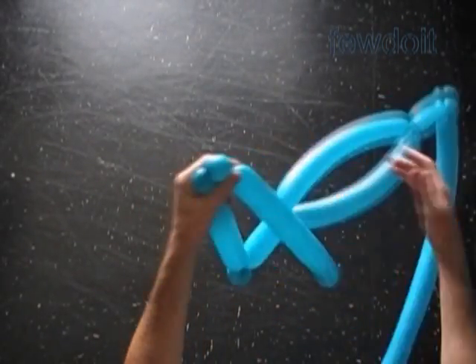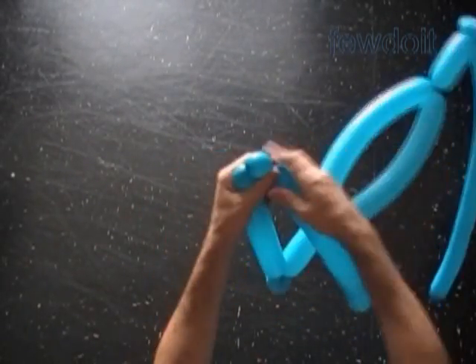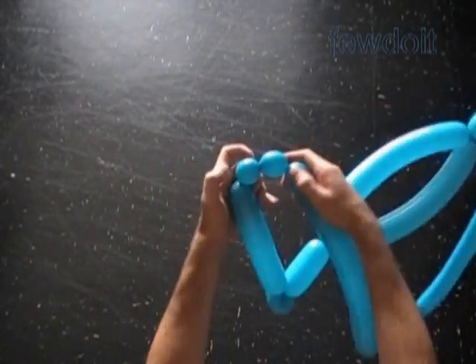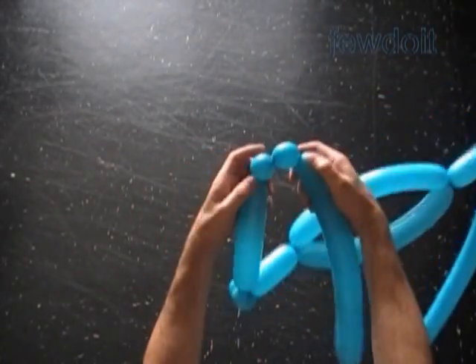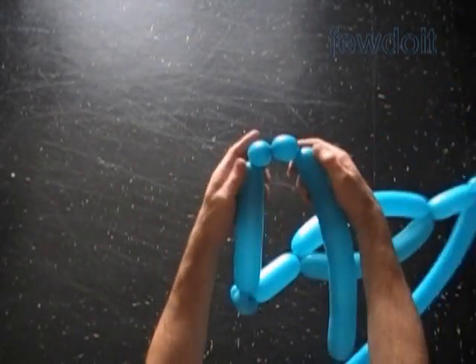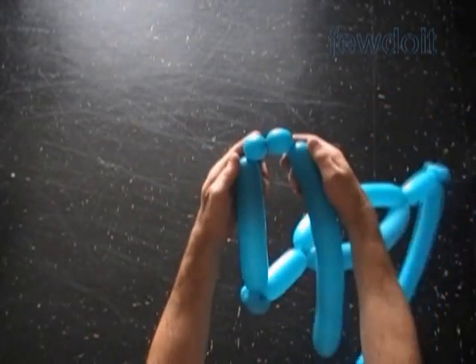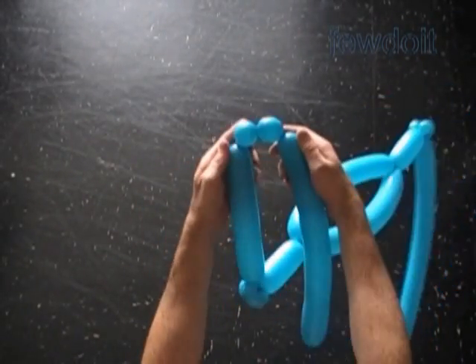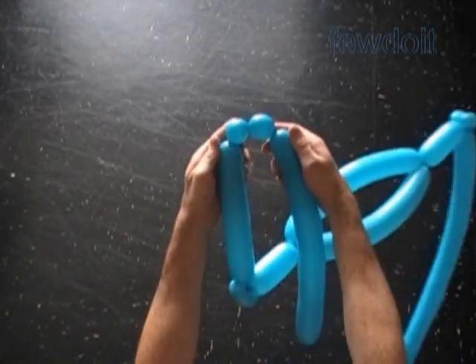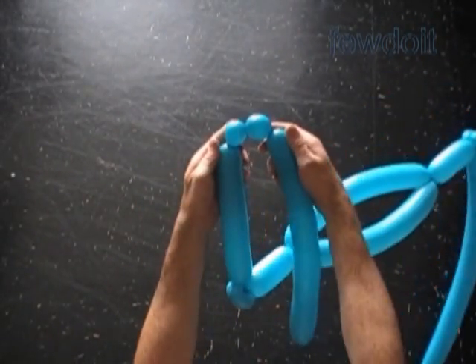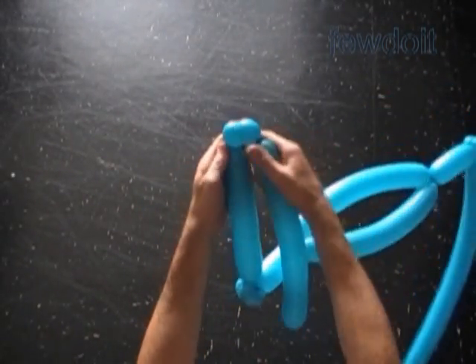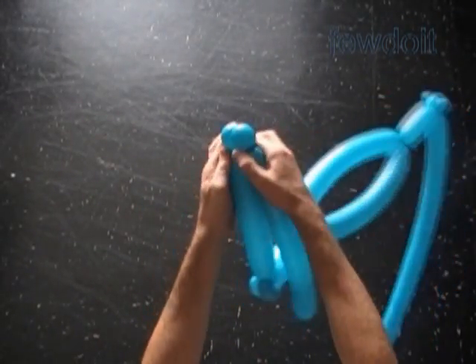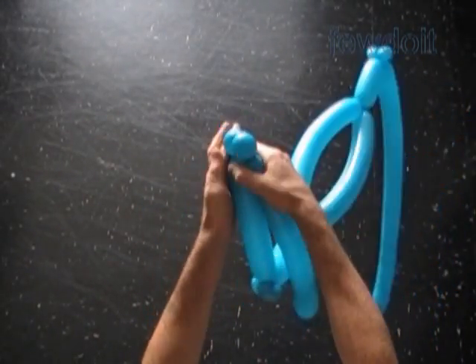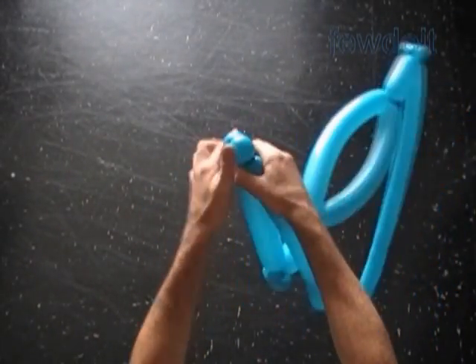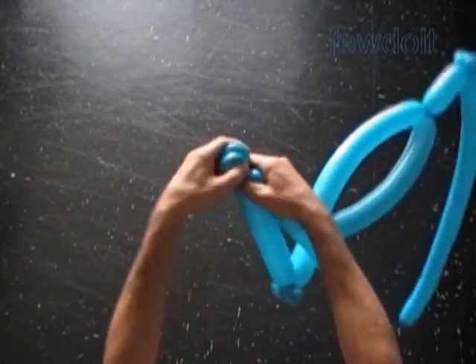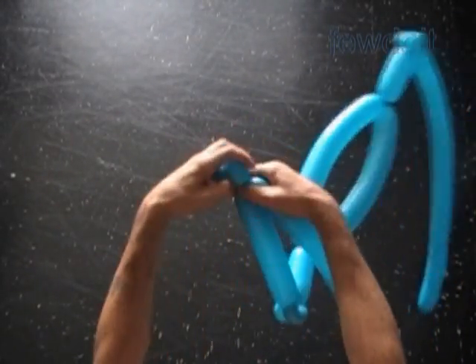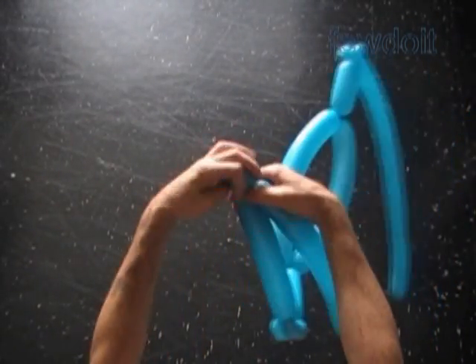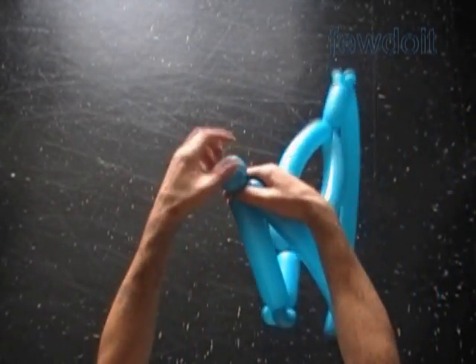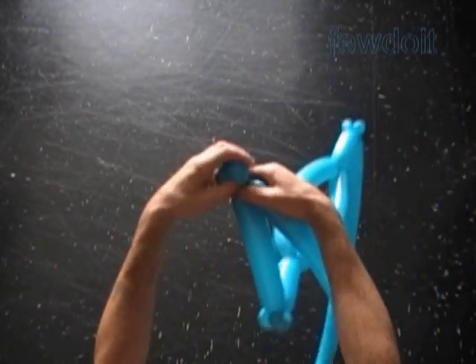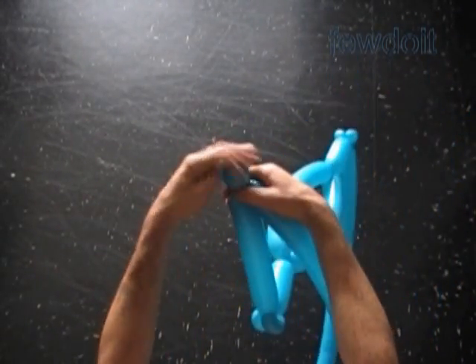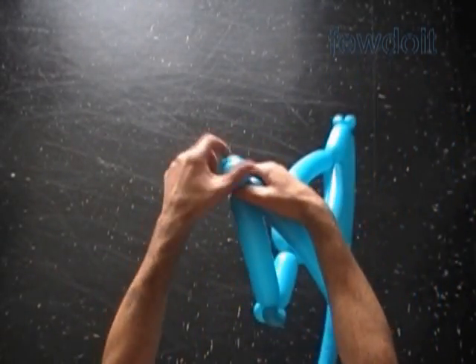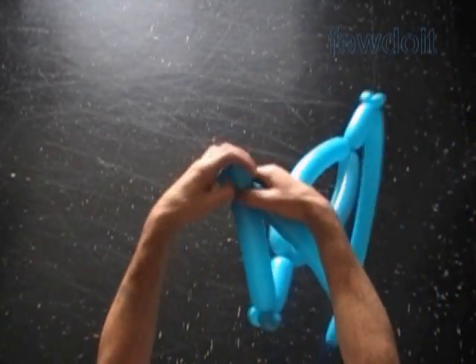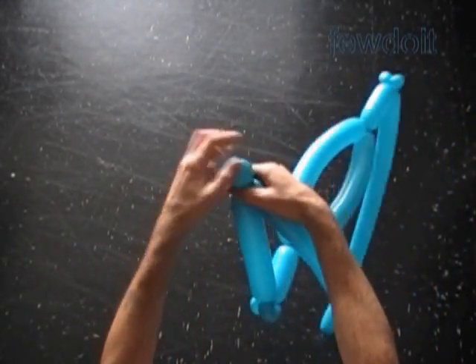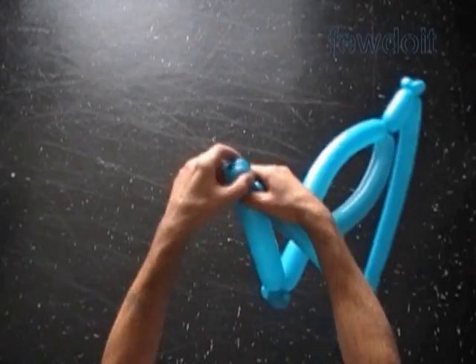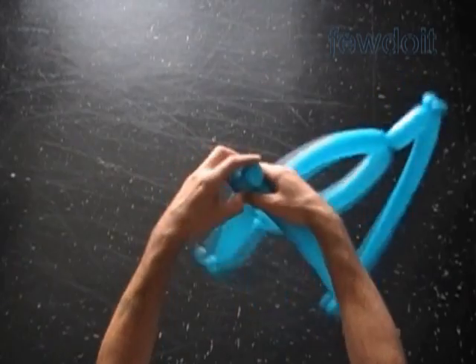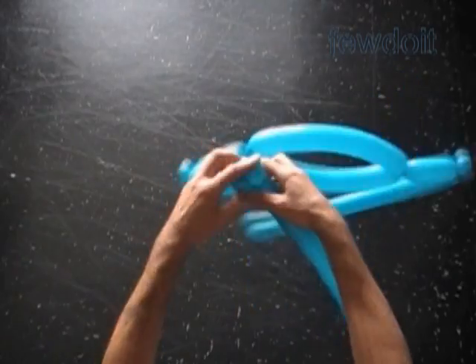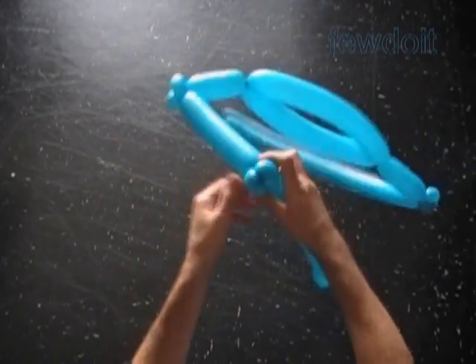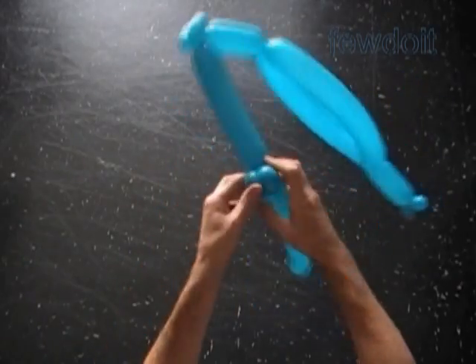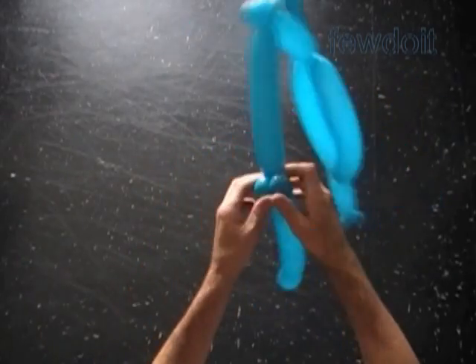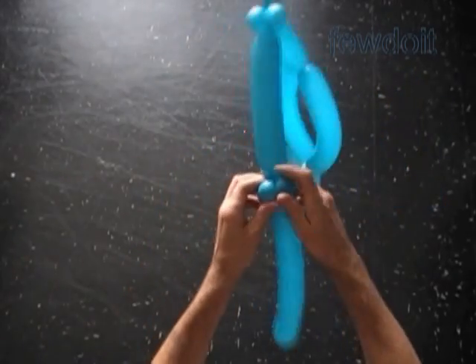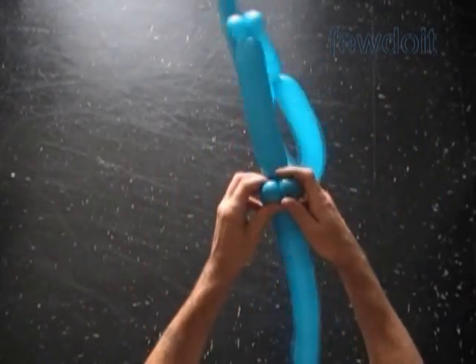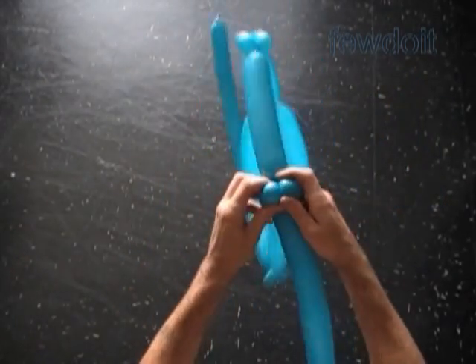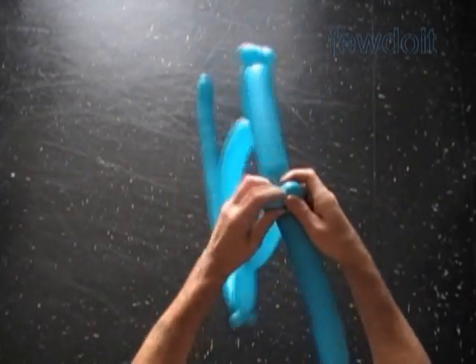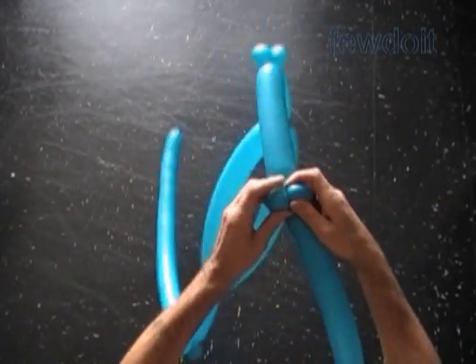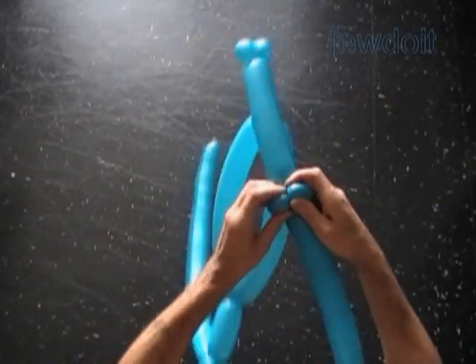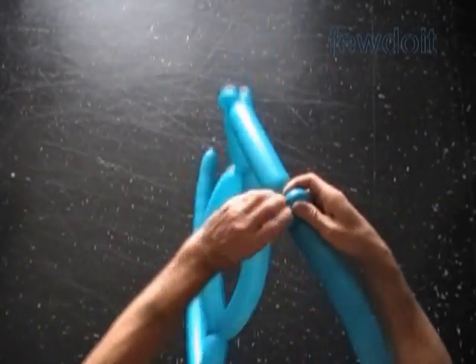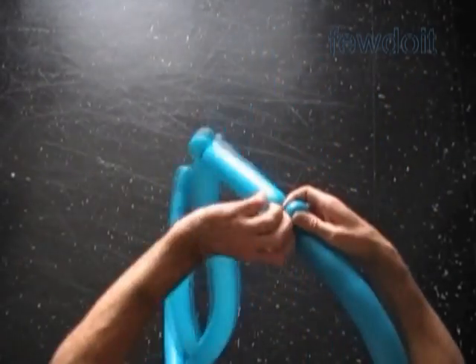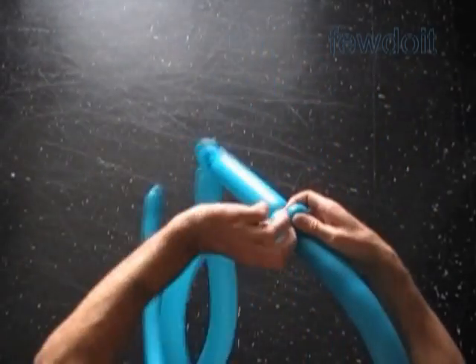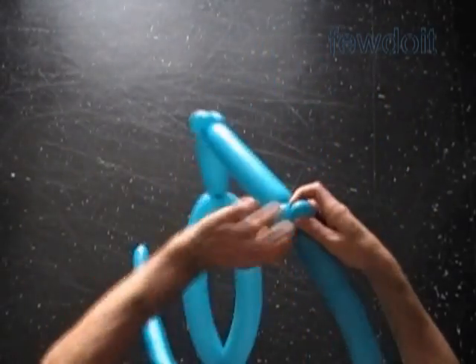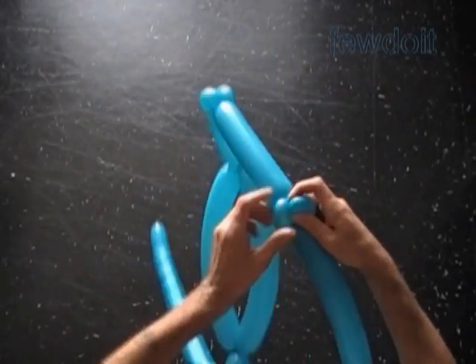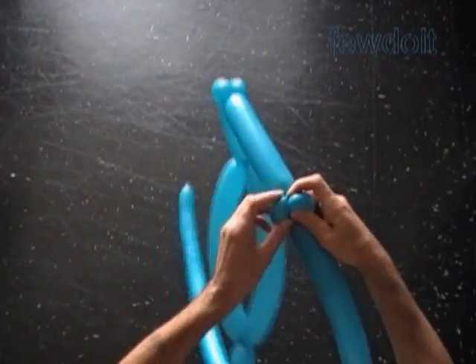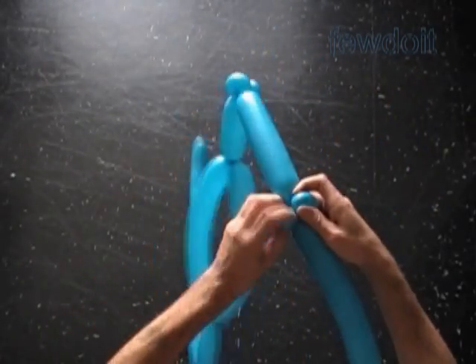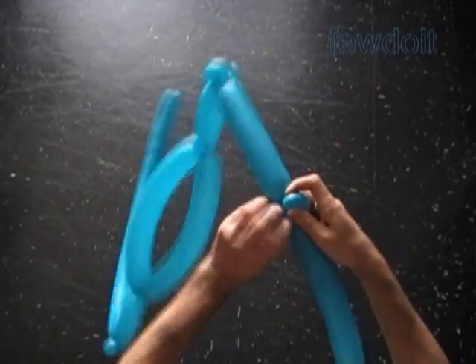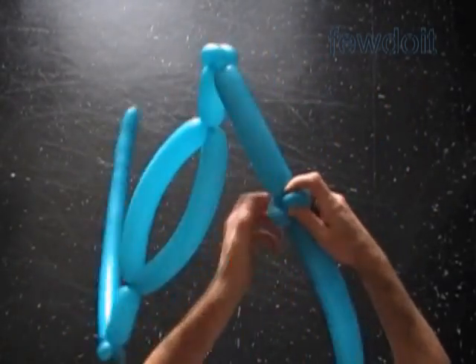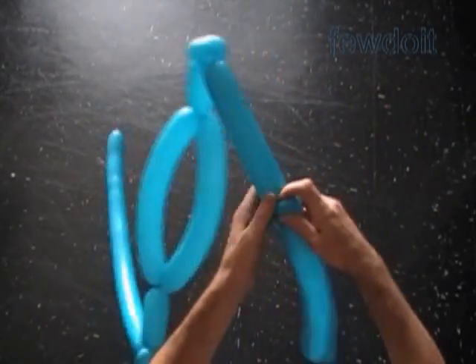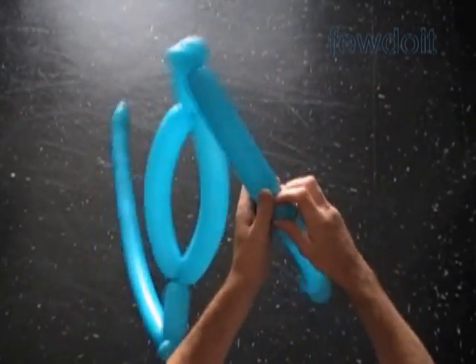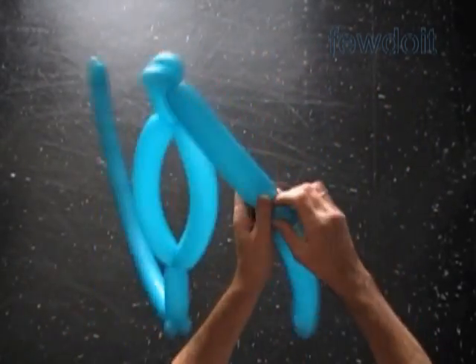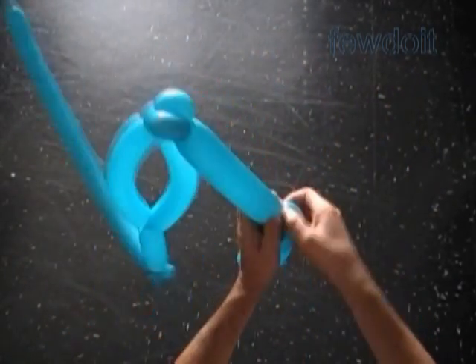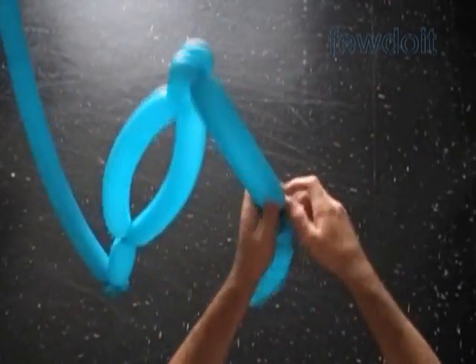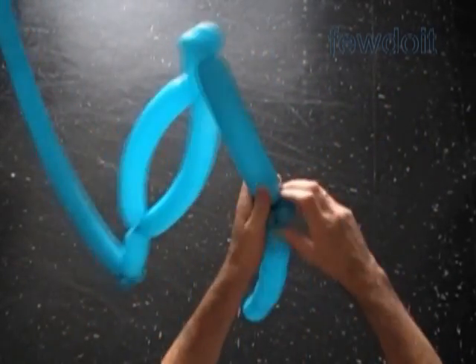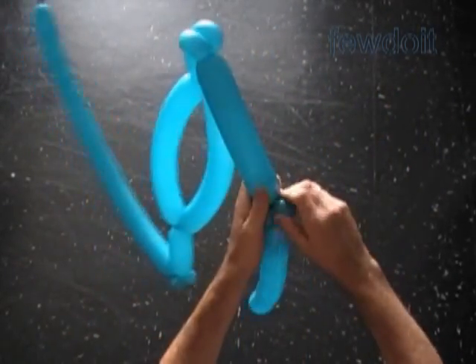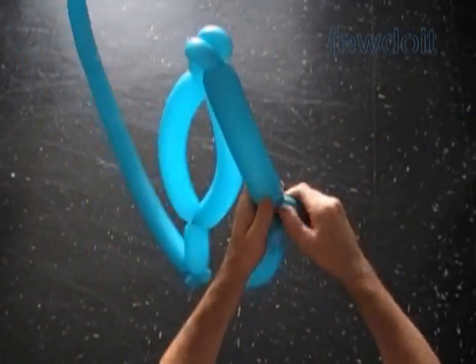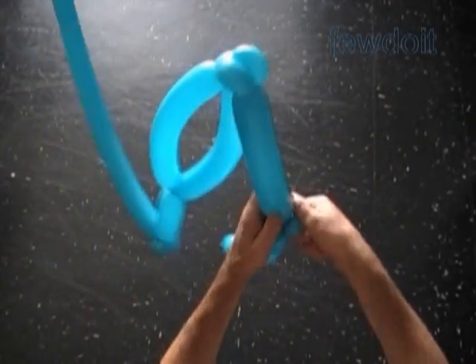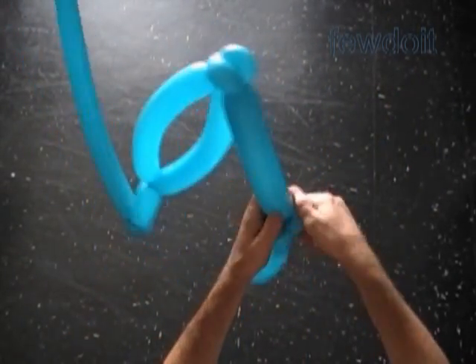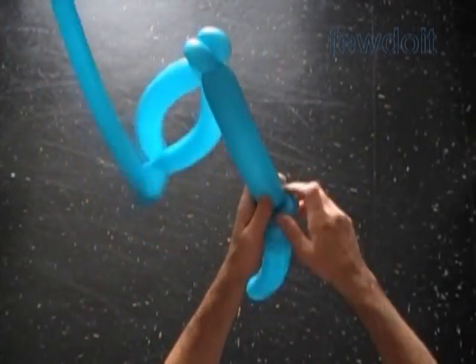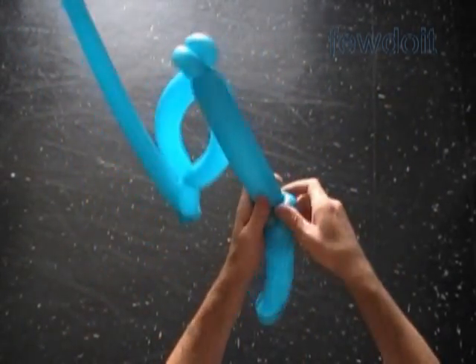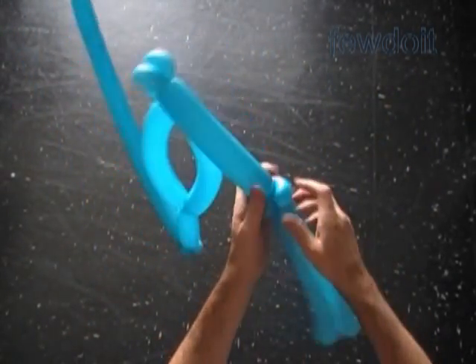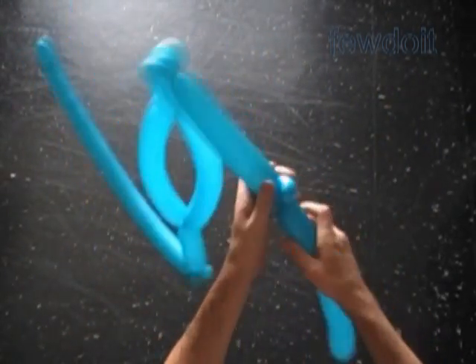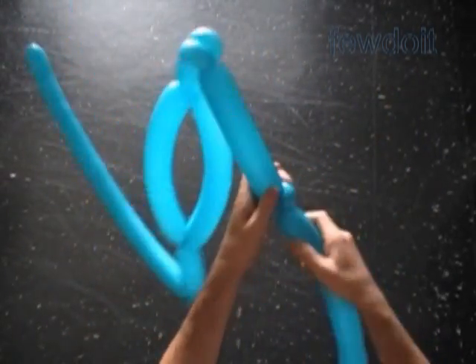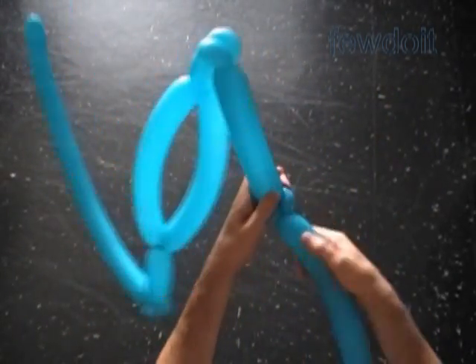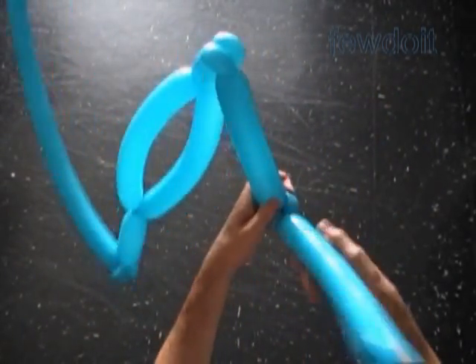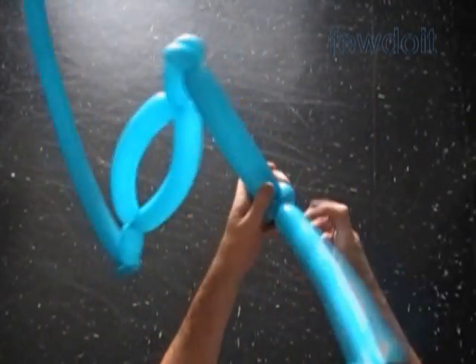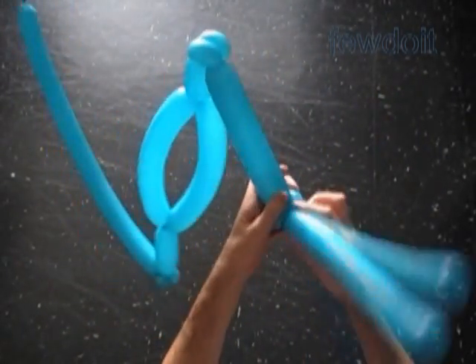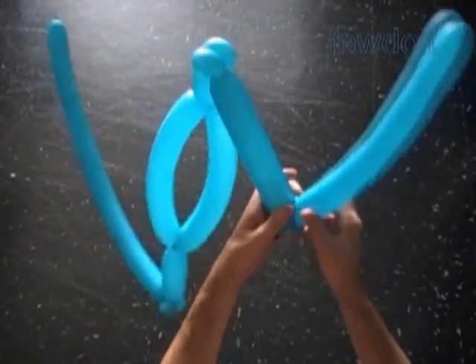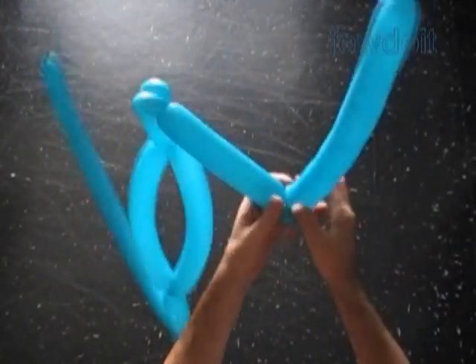Twist a chain of the next two soft about 1 inch long bubbles. Lock all ends of the last two bubbles in one locked twist.